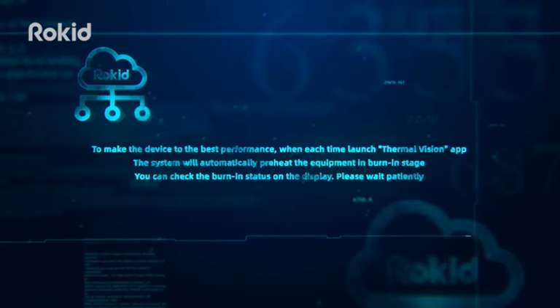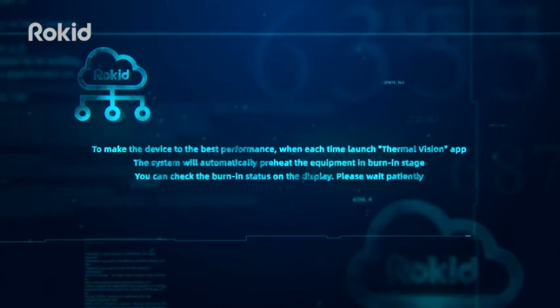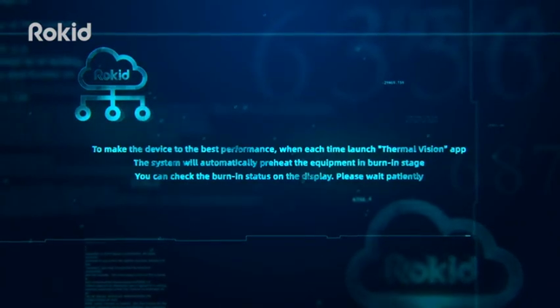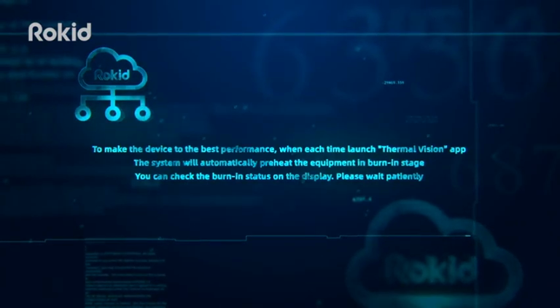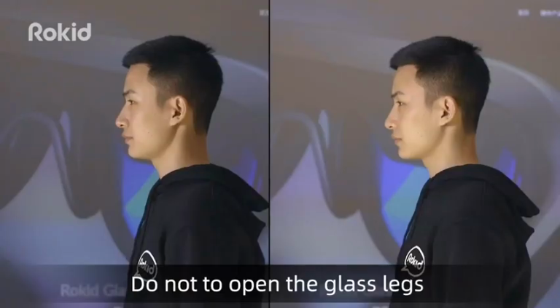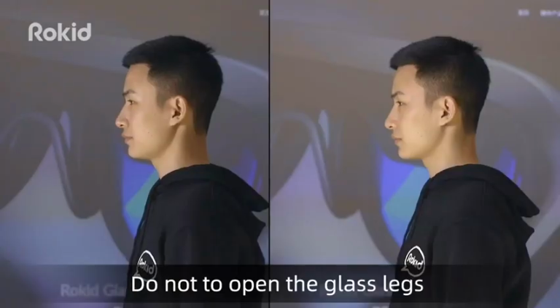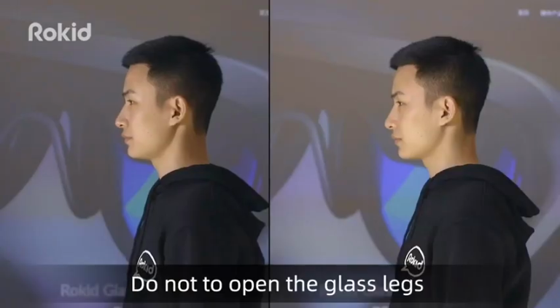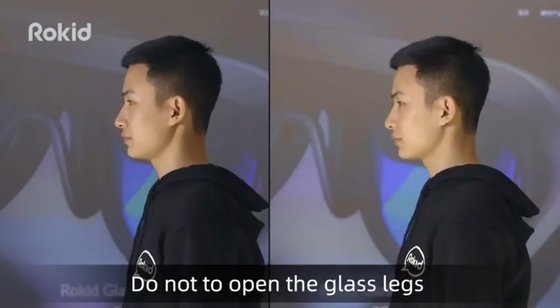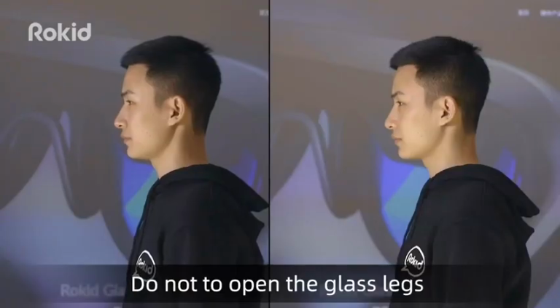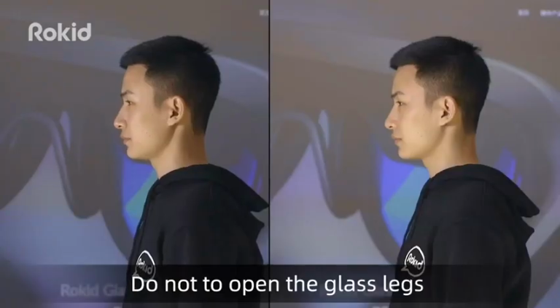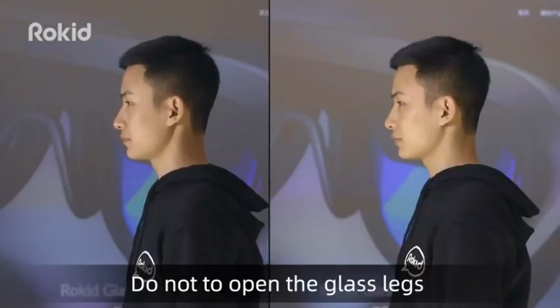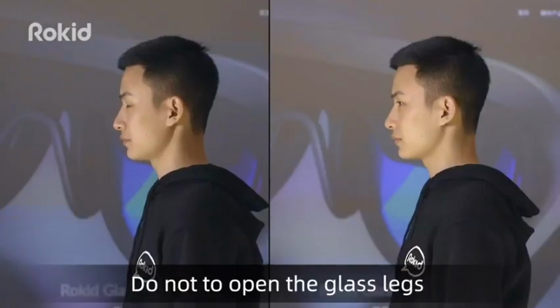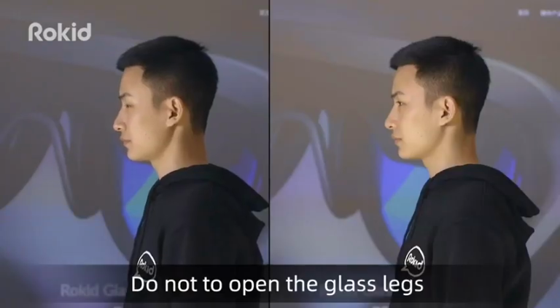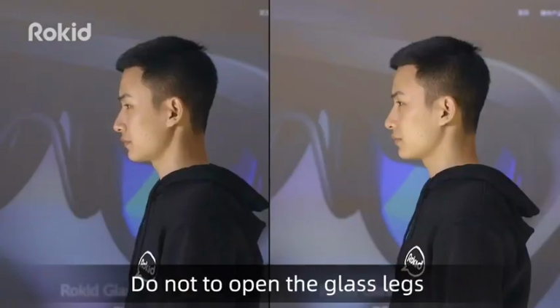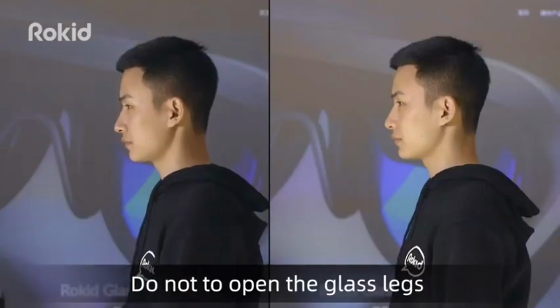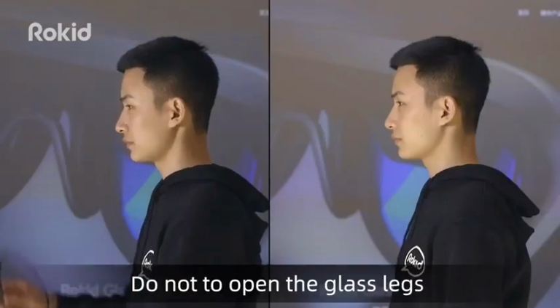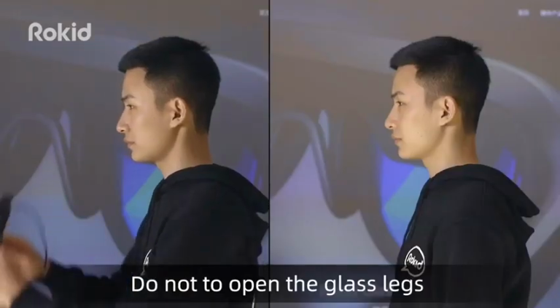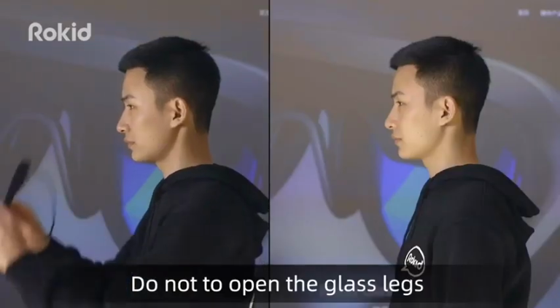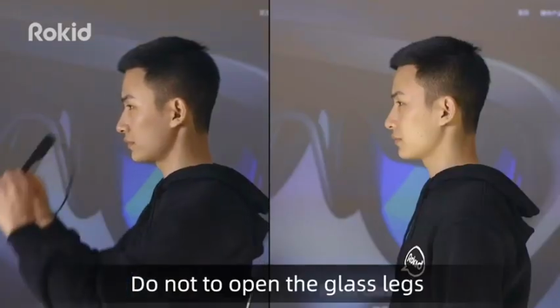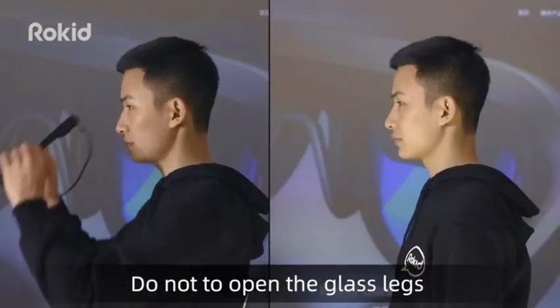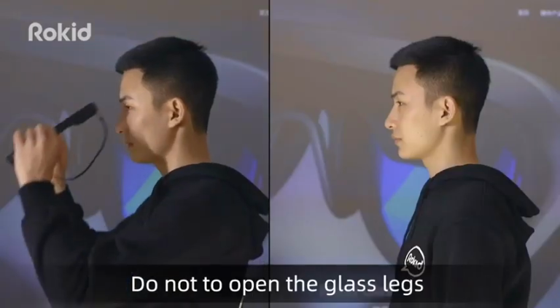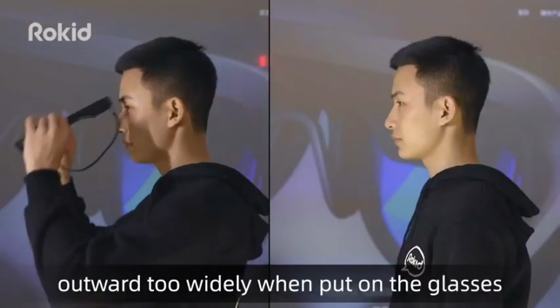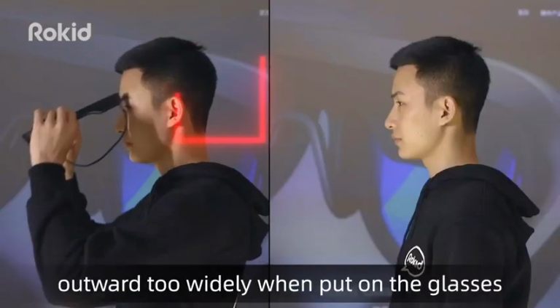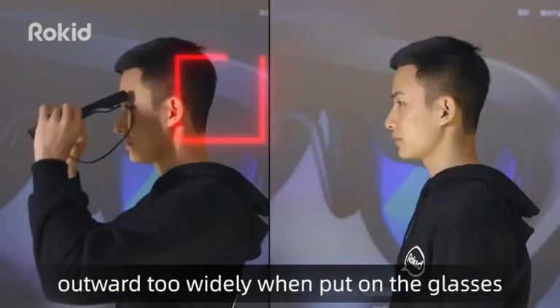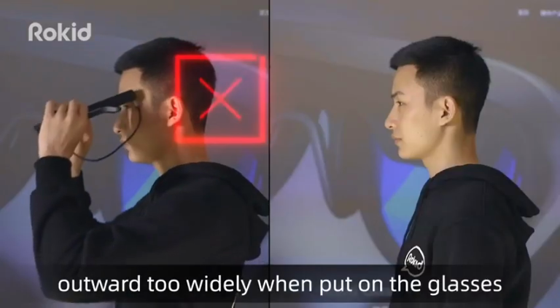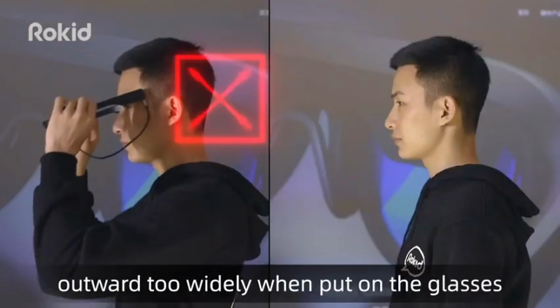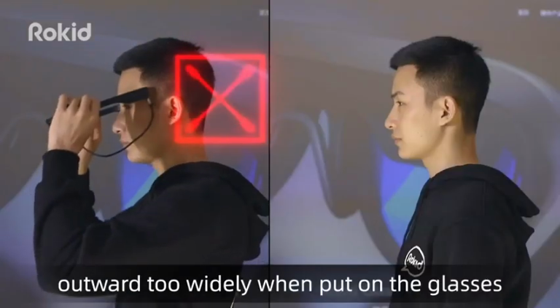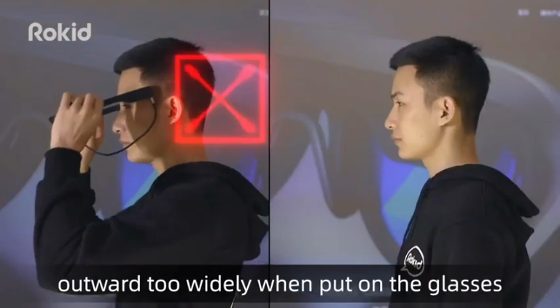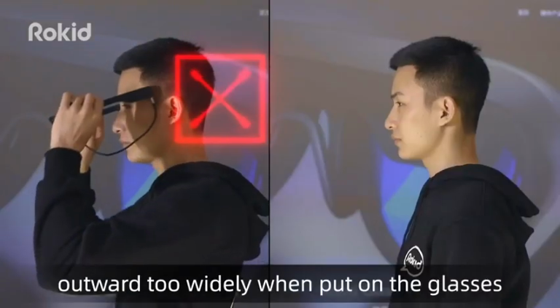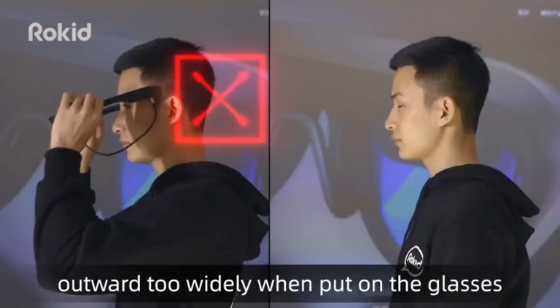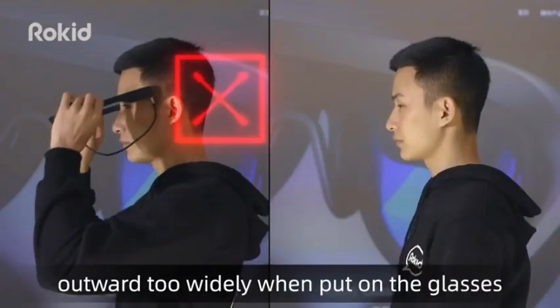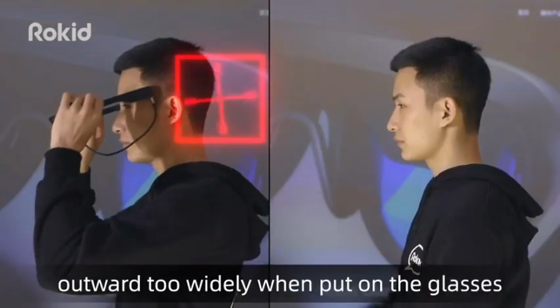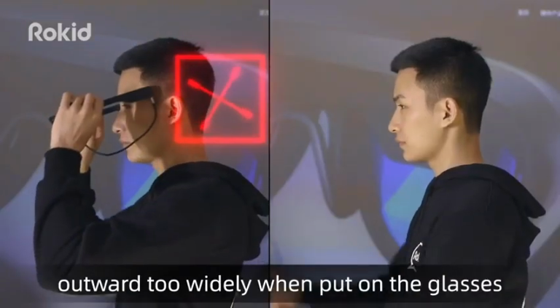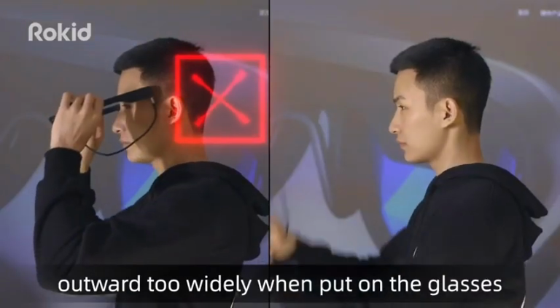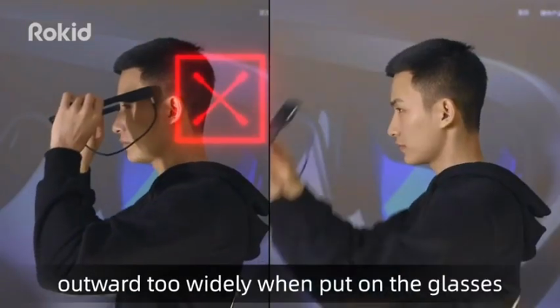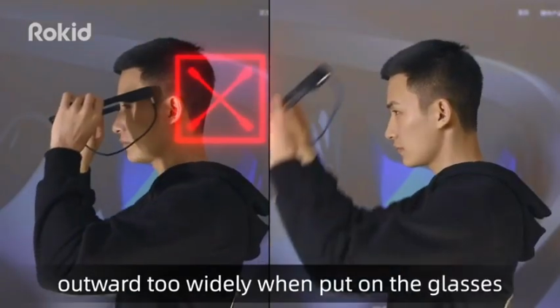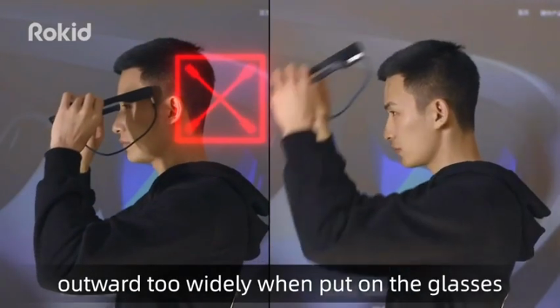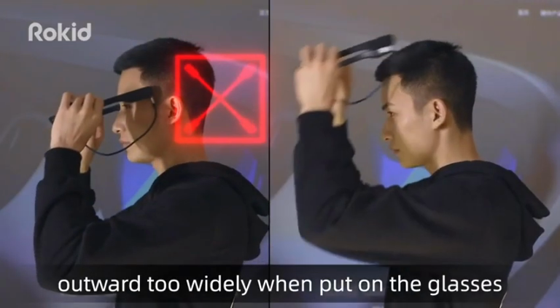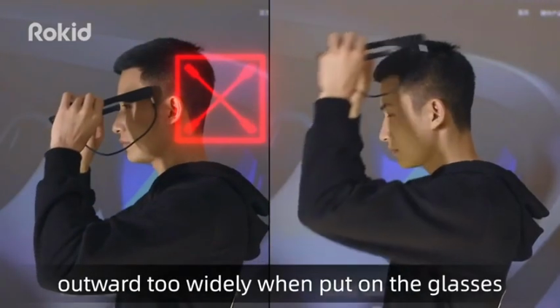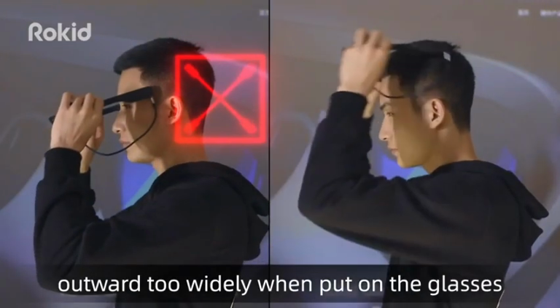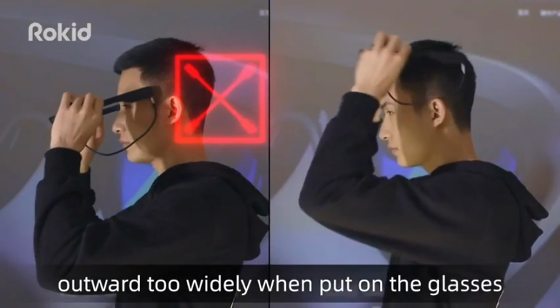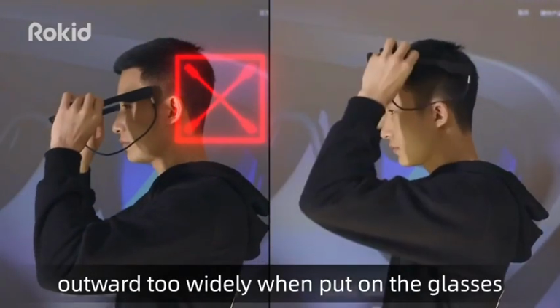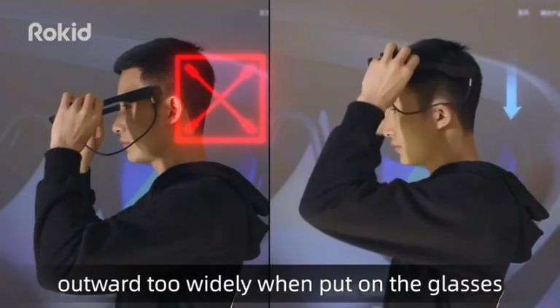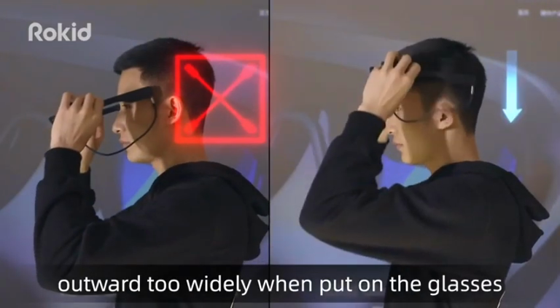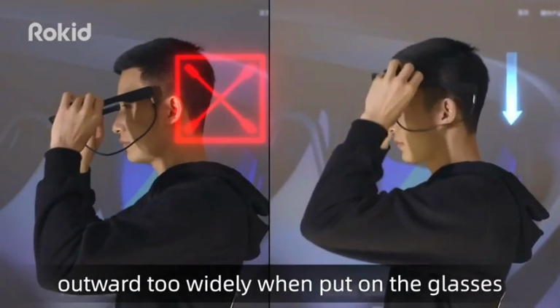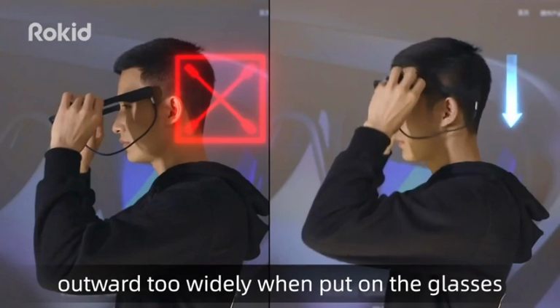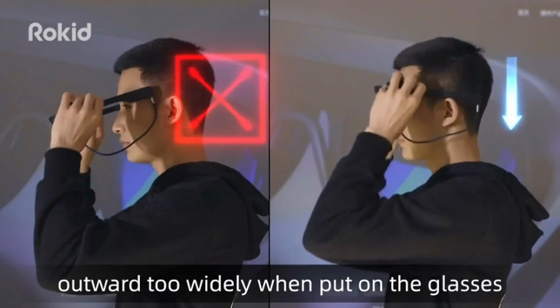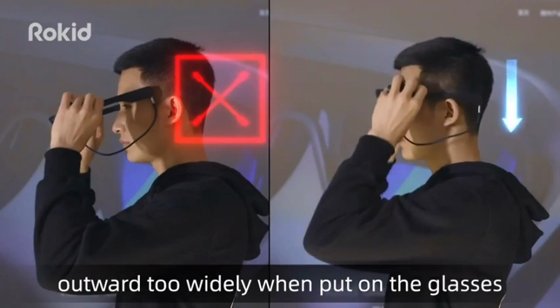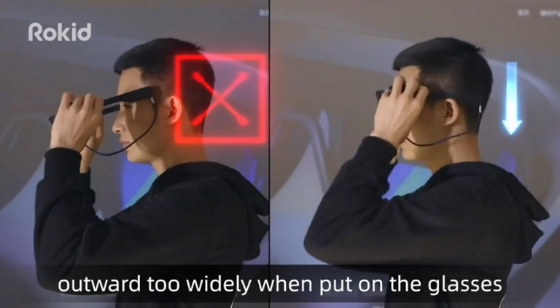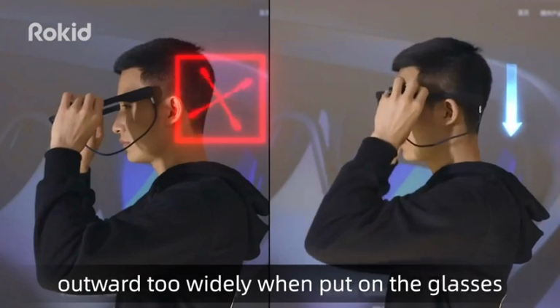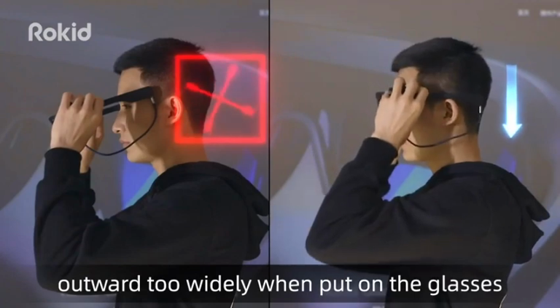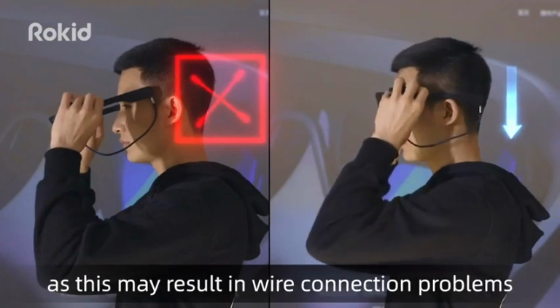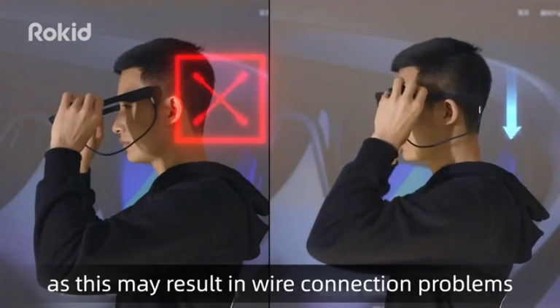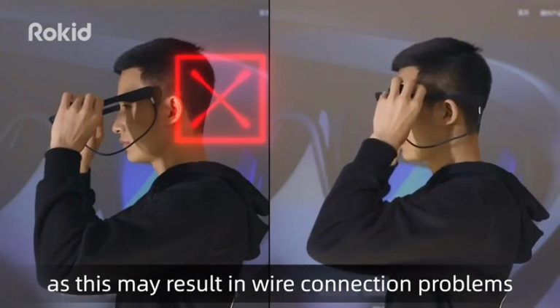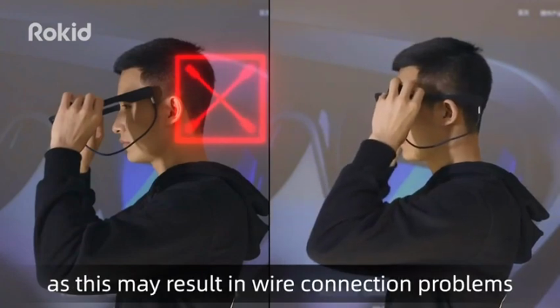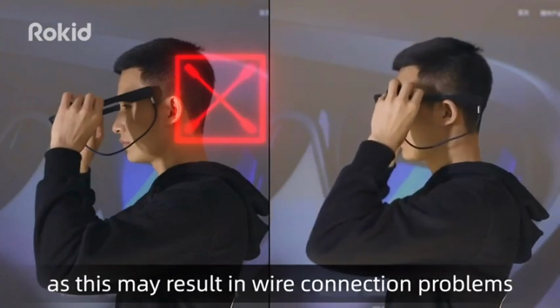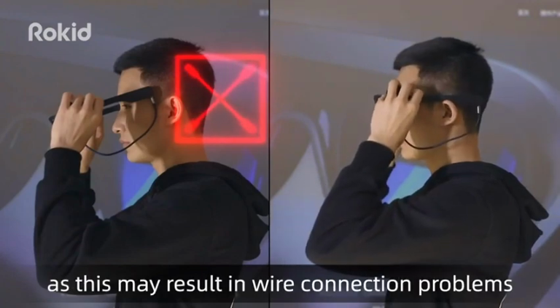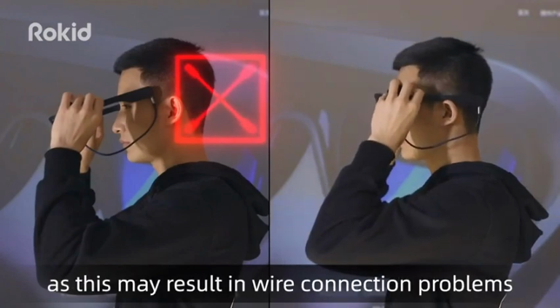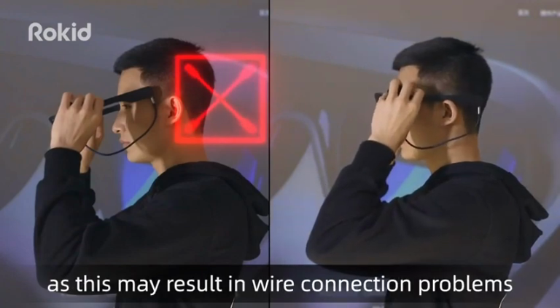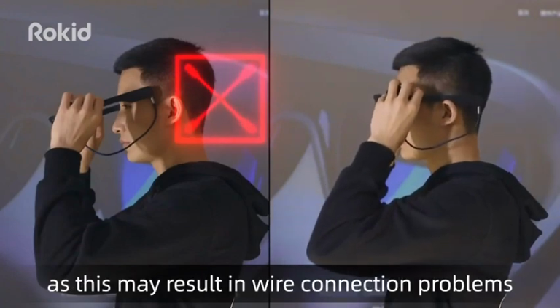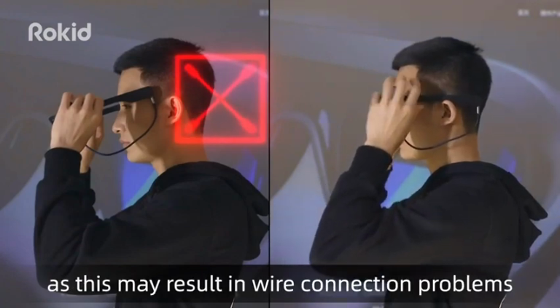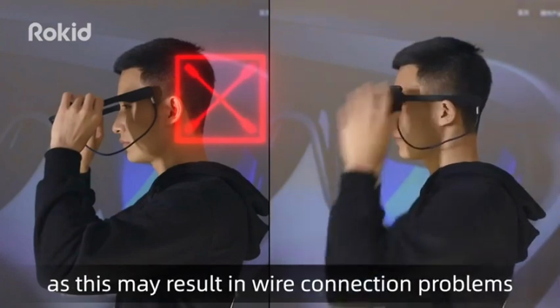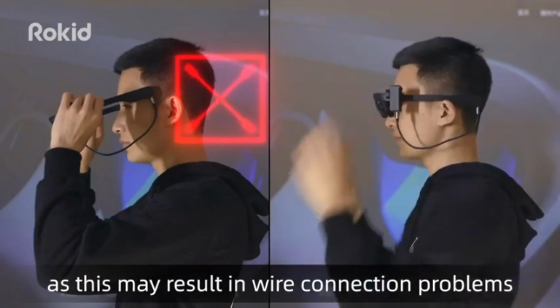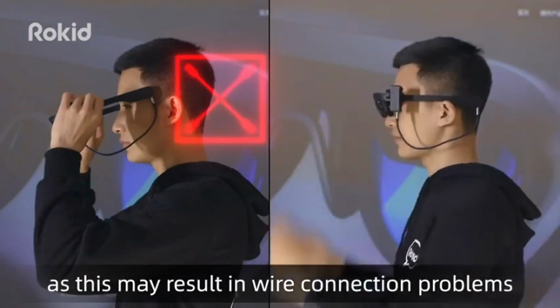Do not open the glass legs outward too widely when putting on the glasses, as this may result in wear and connection problems.